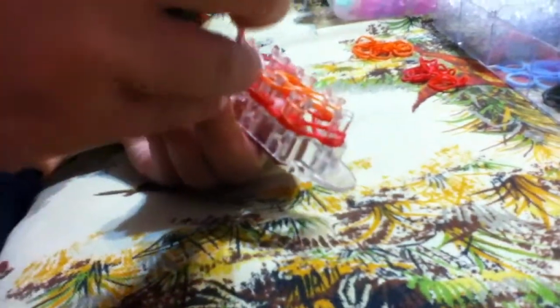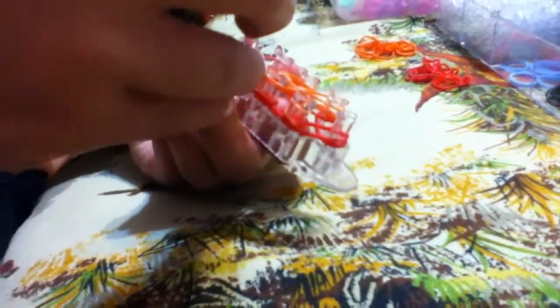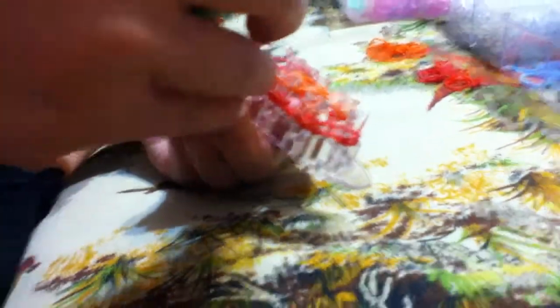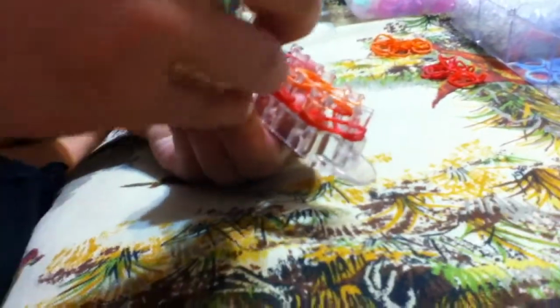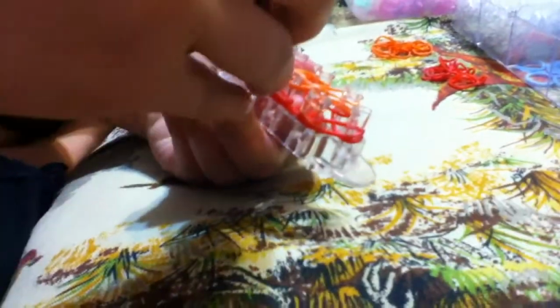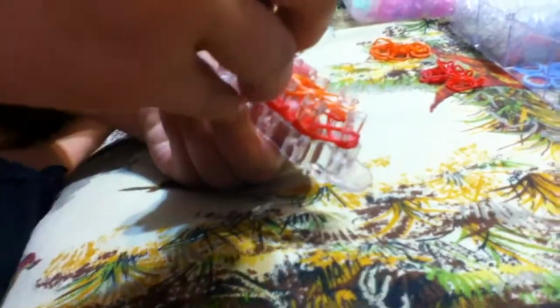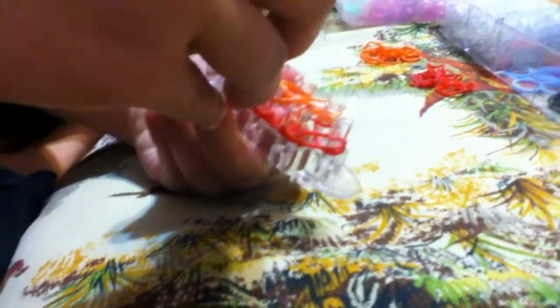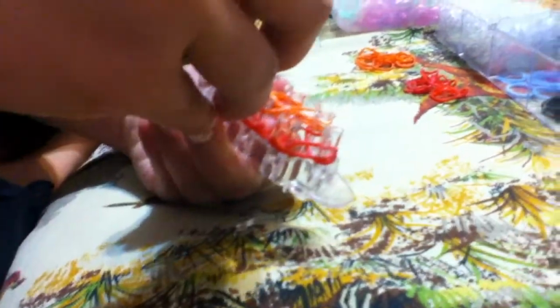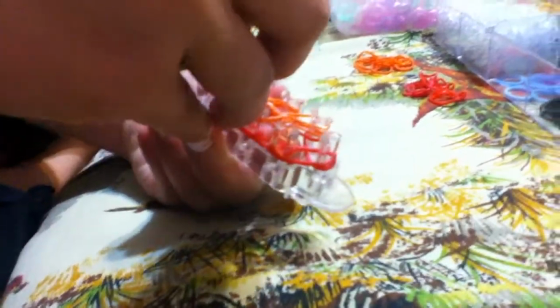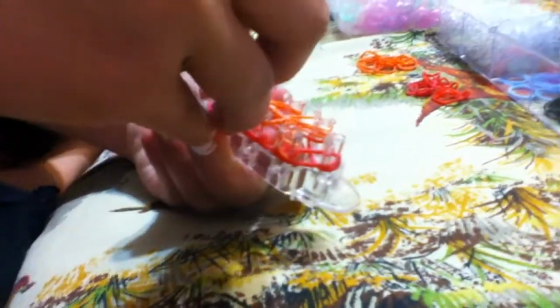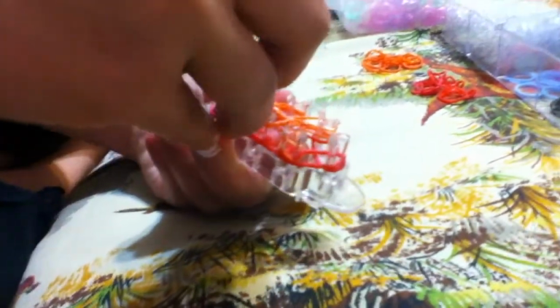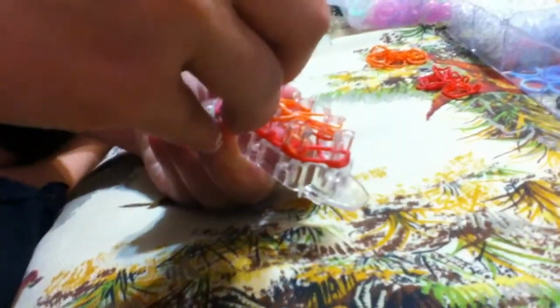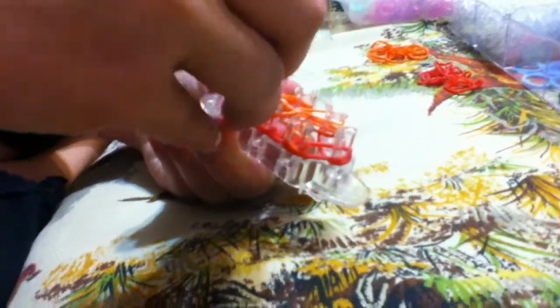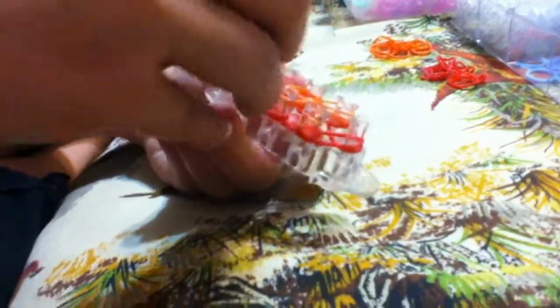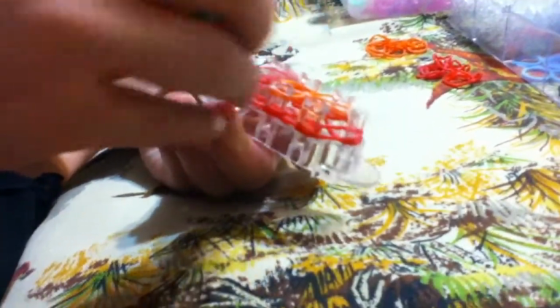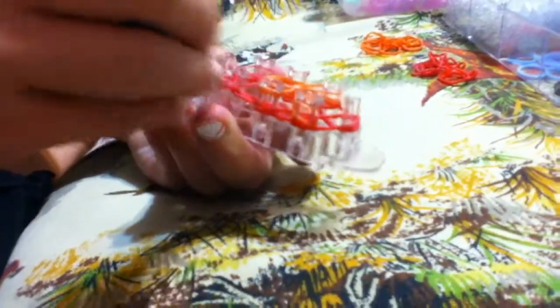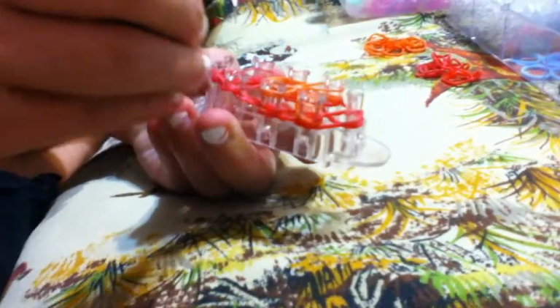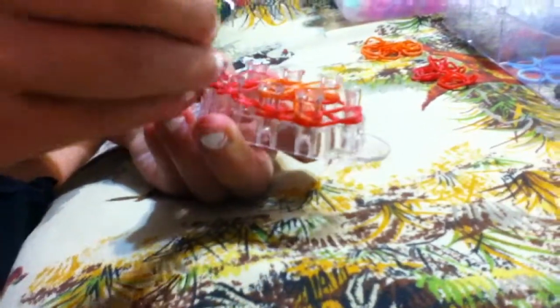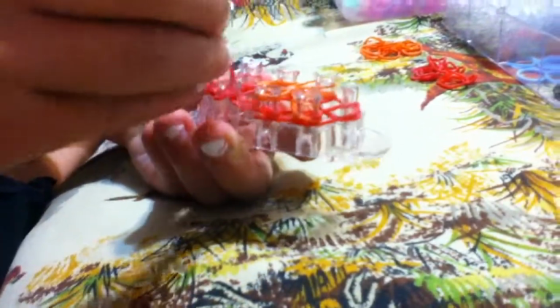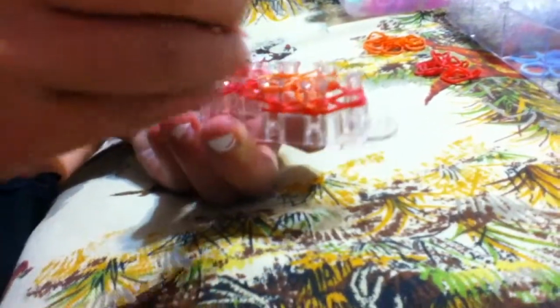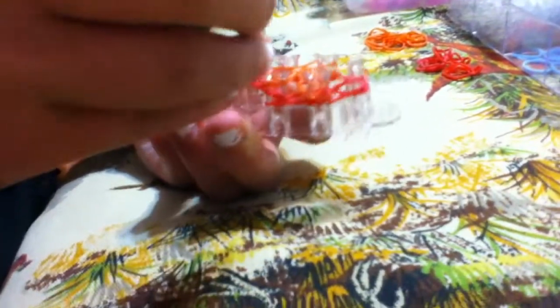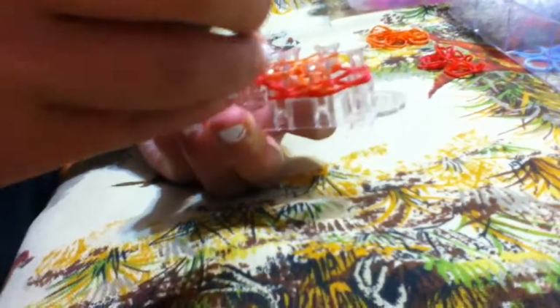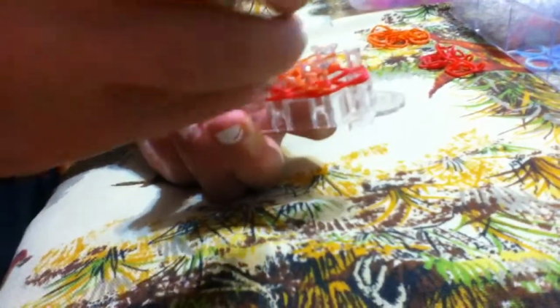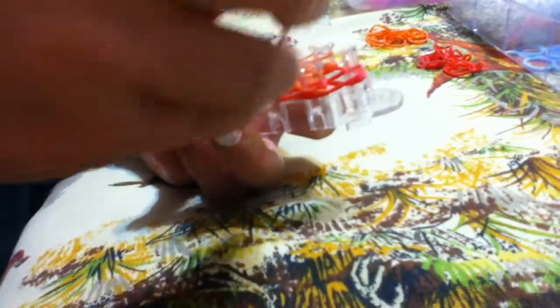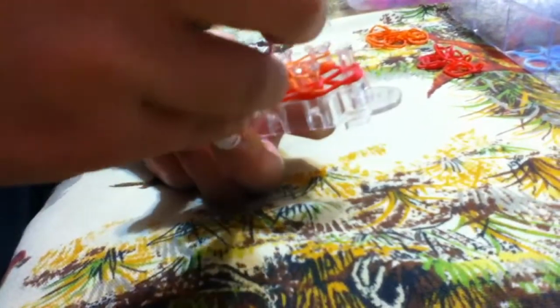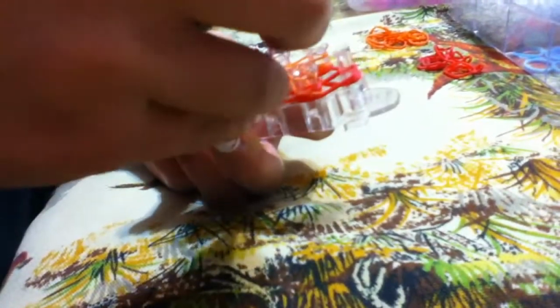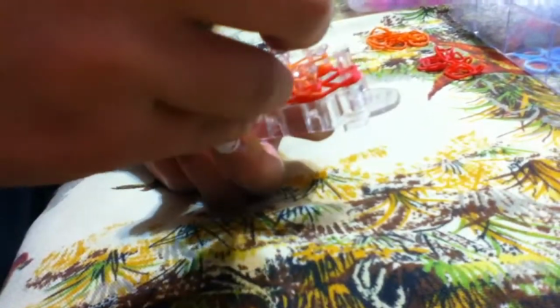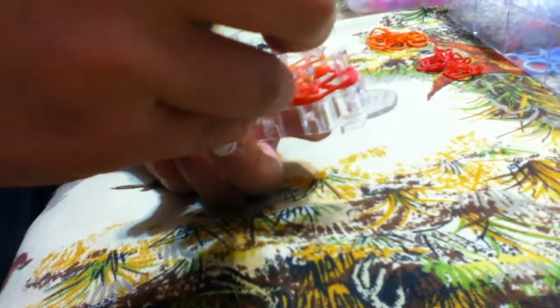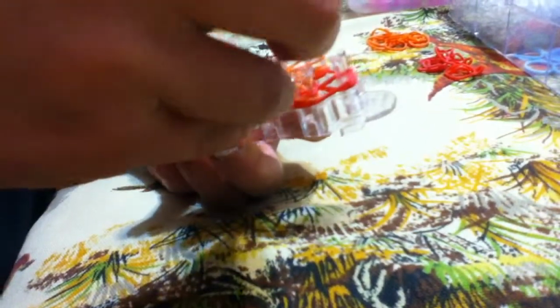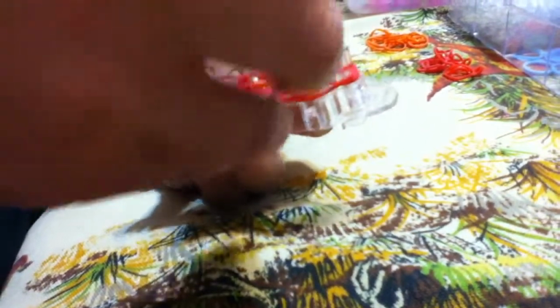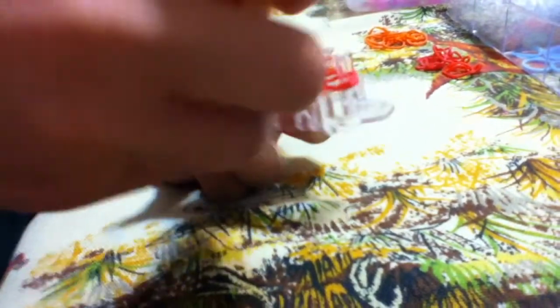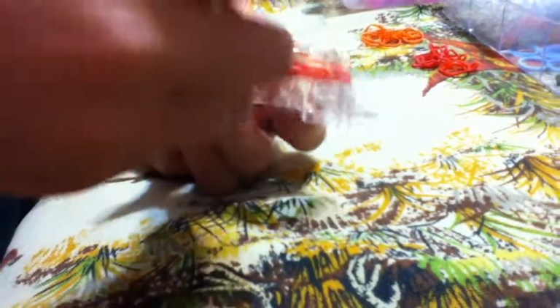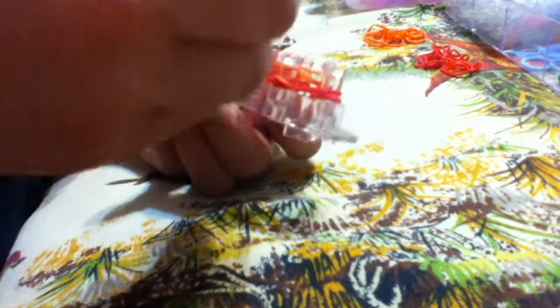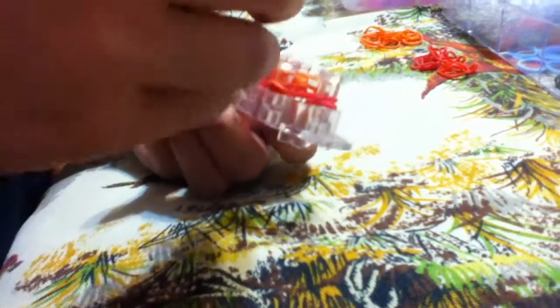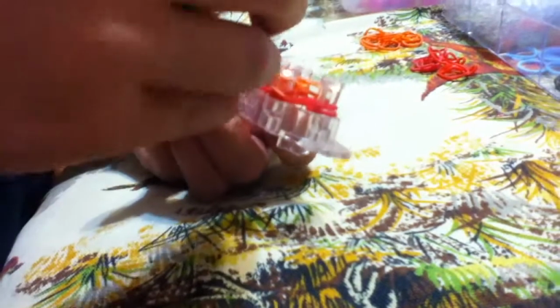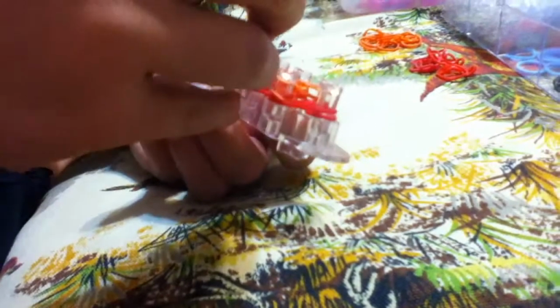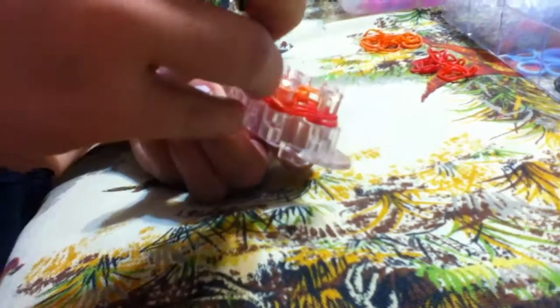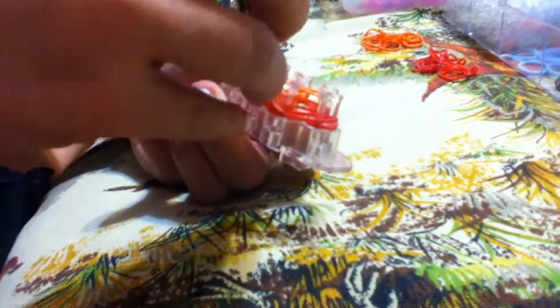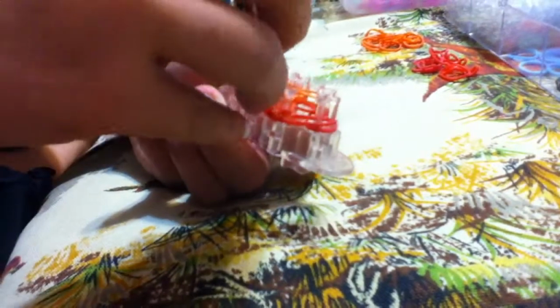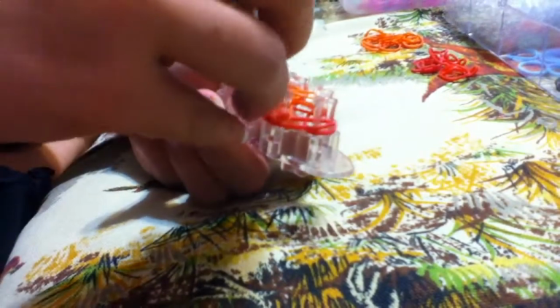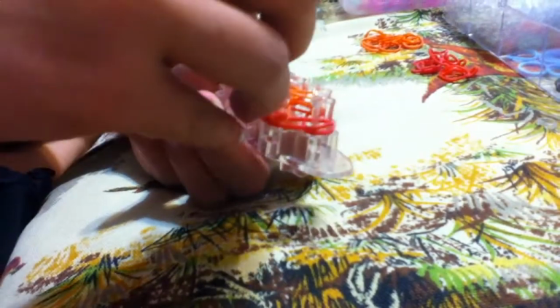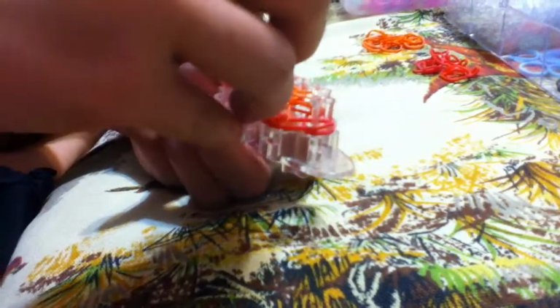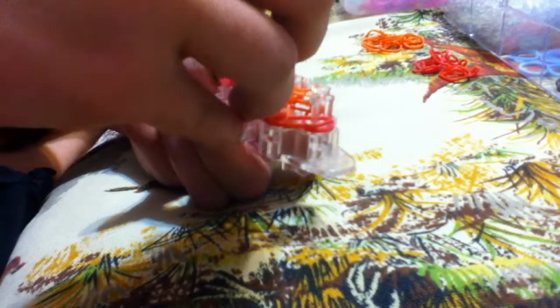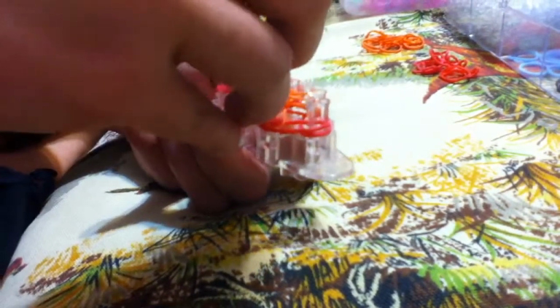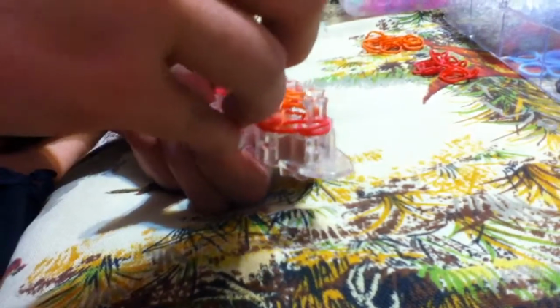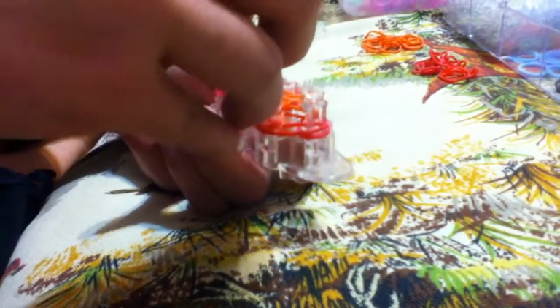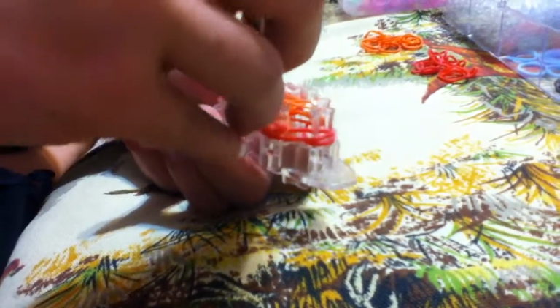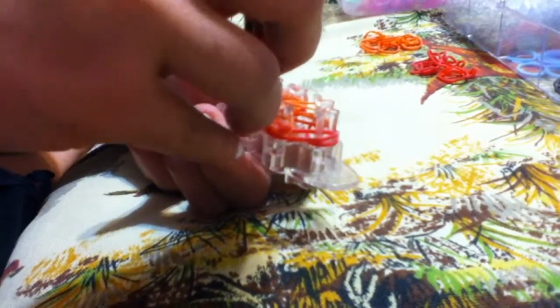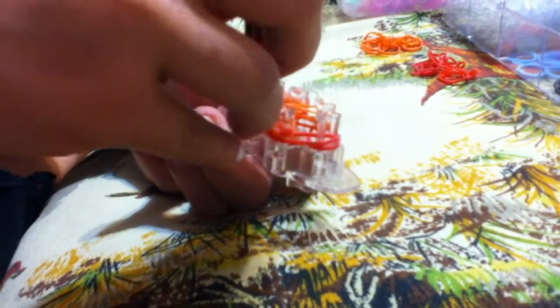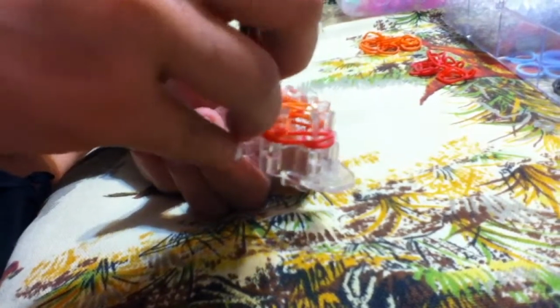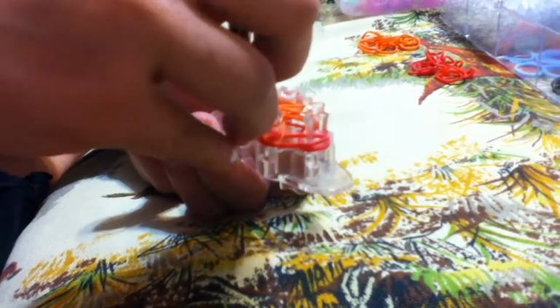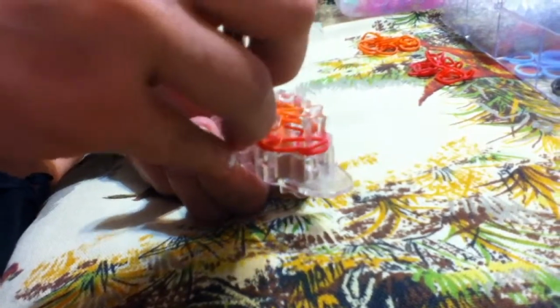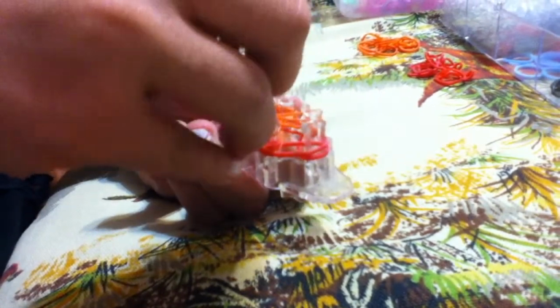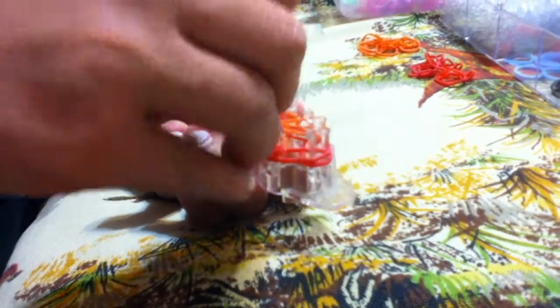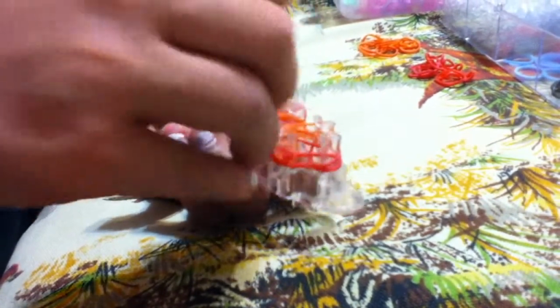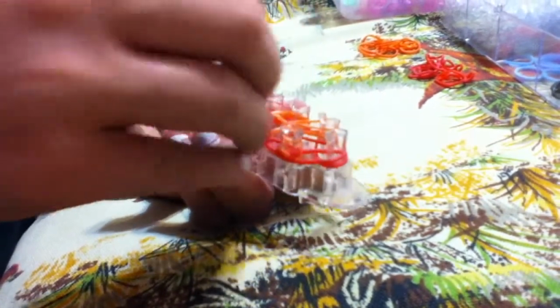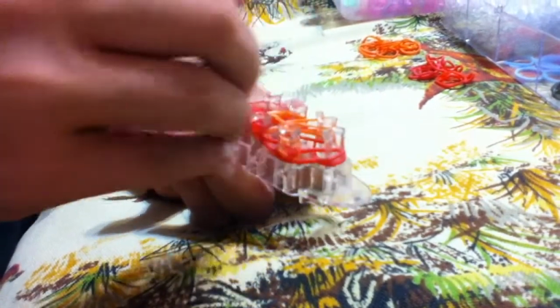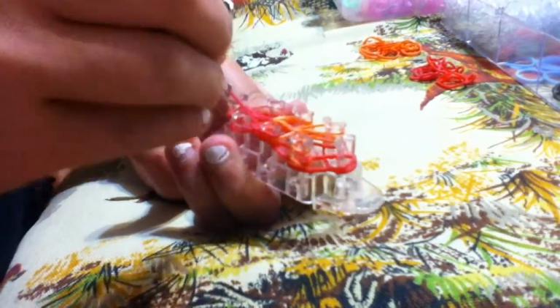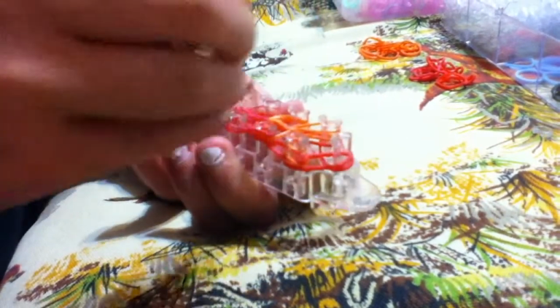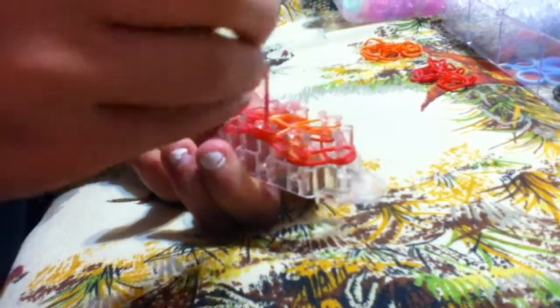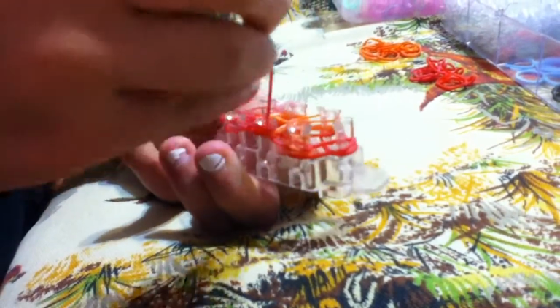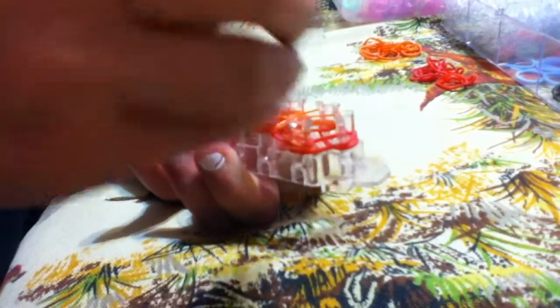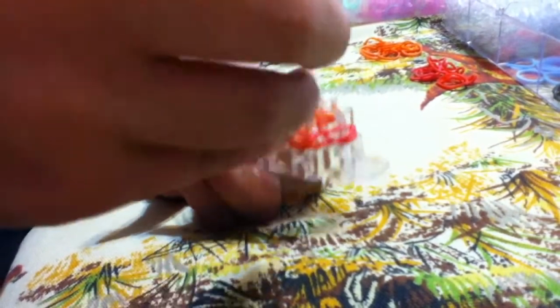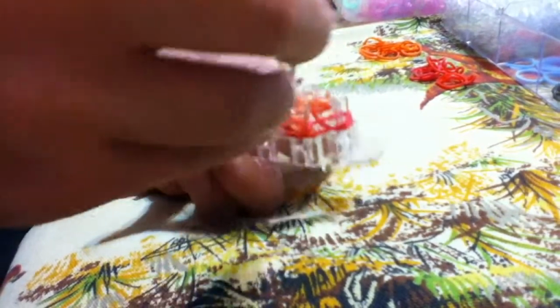Then you're going to reach through the X, reach through here, and you're just going to grab the sides and you're going to flip the outline.